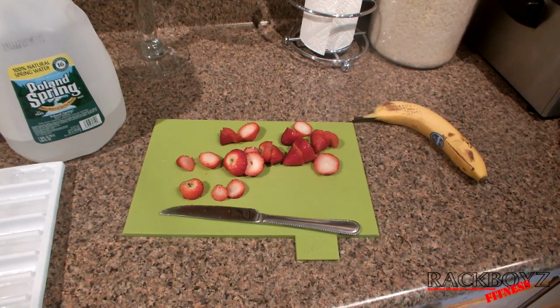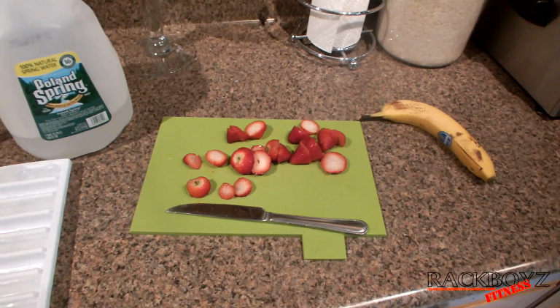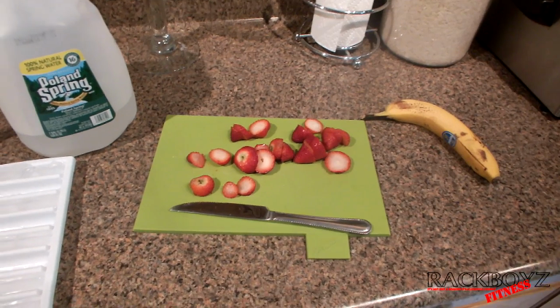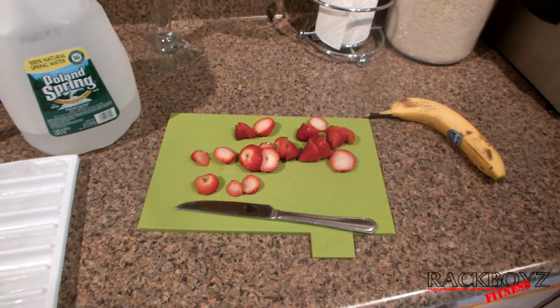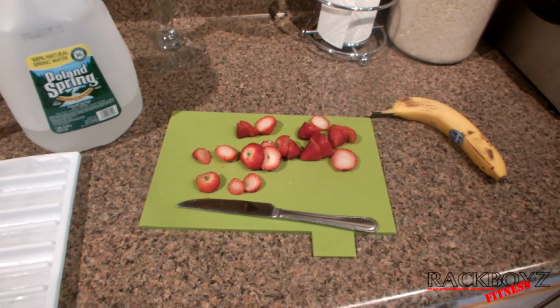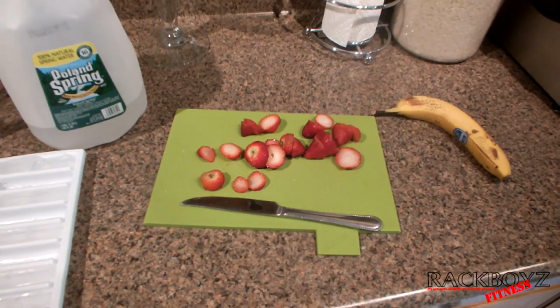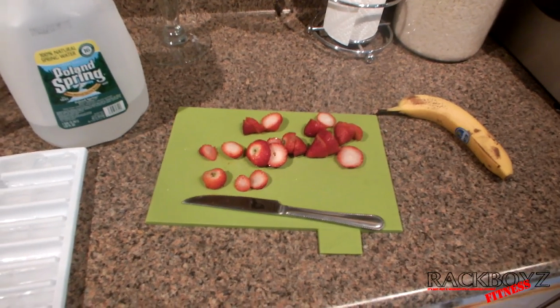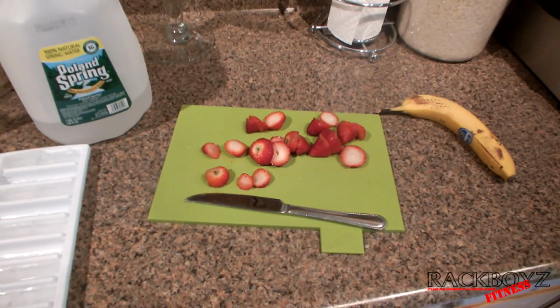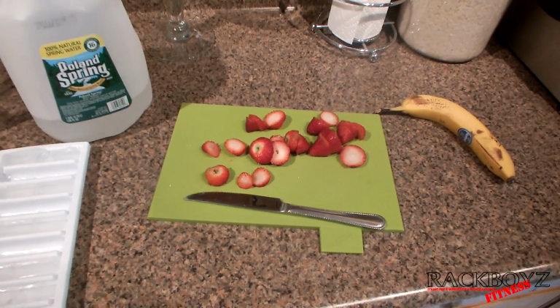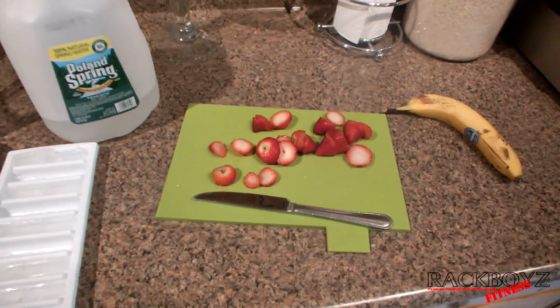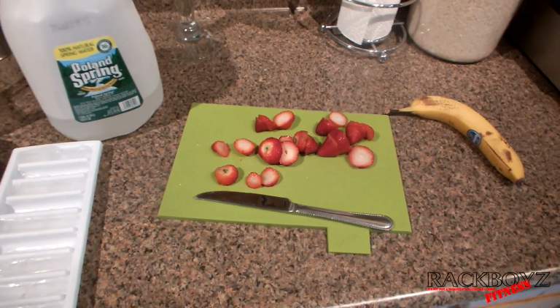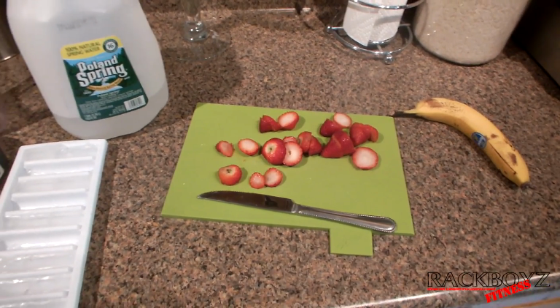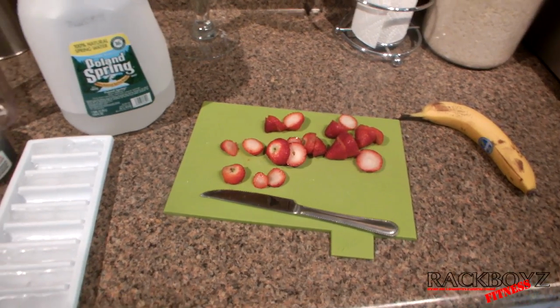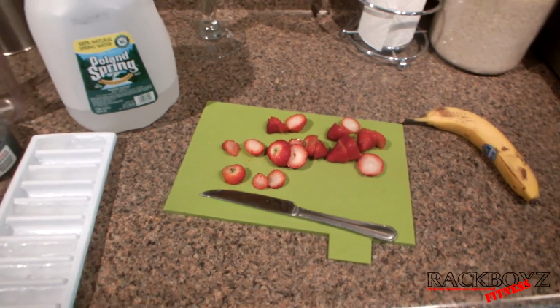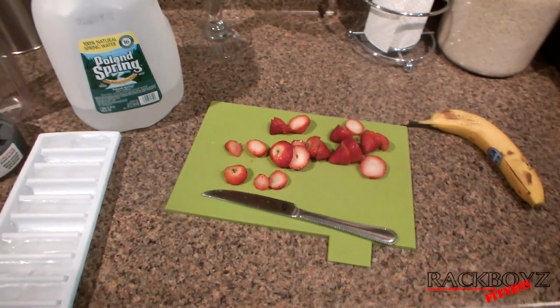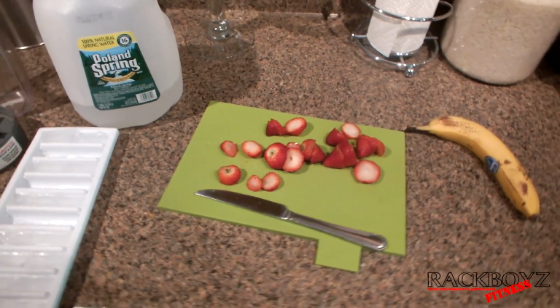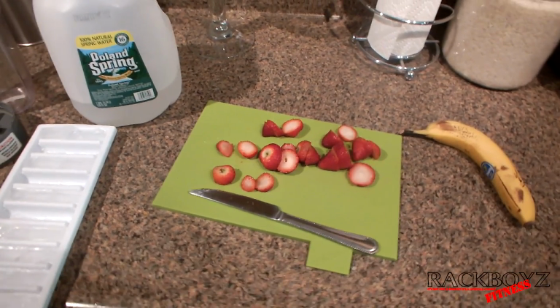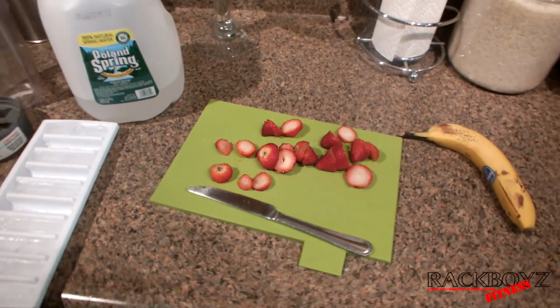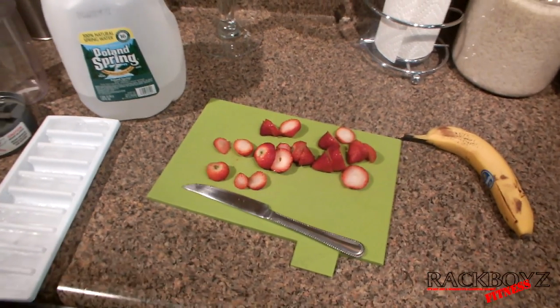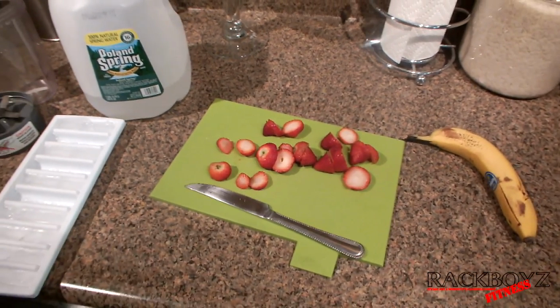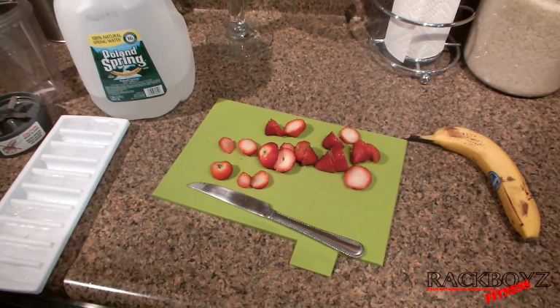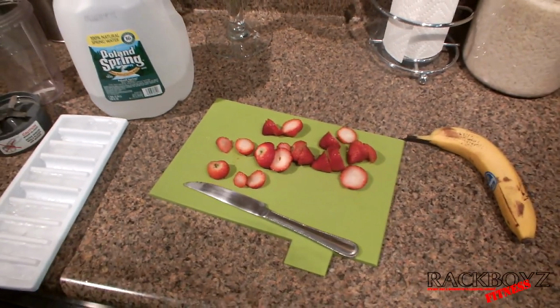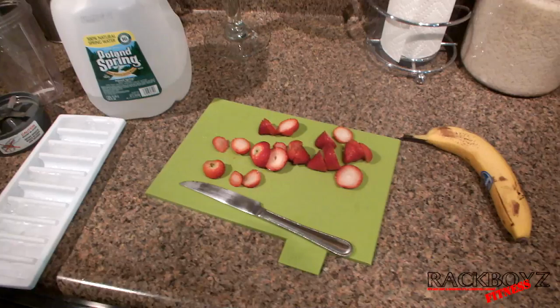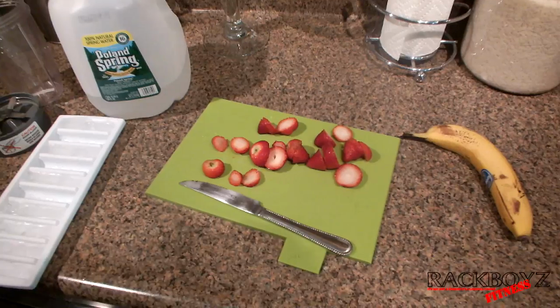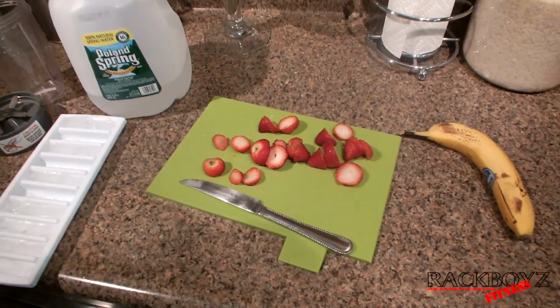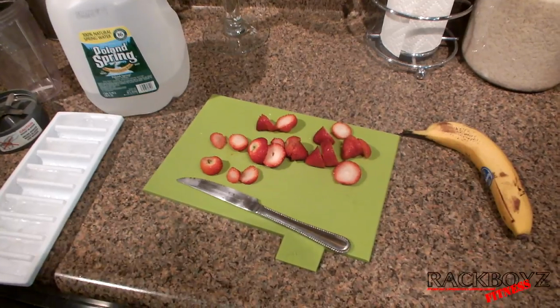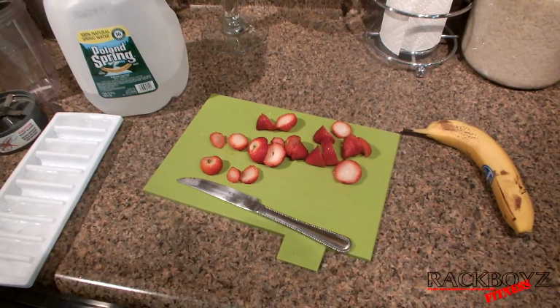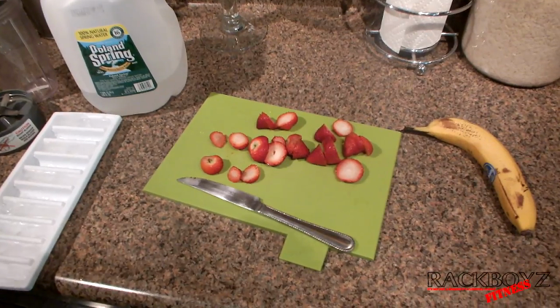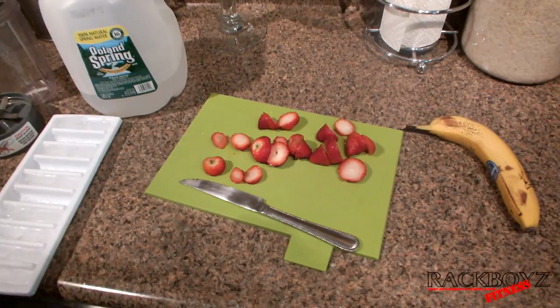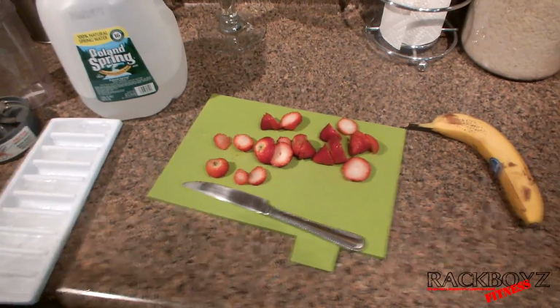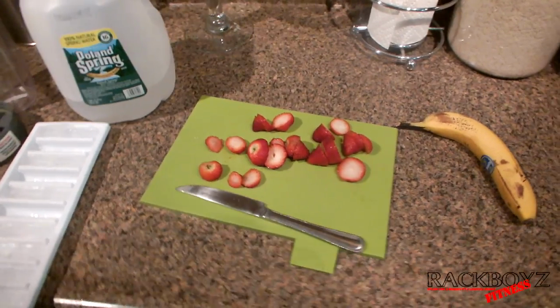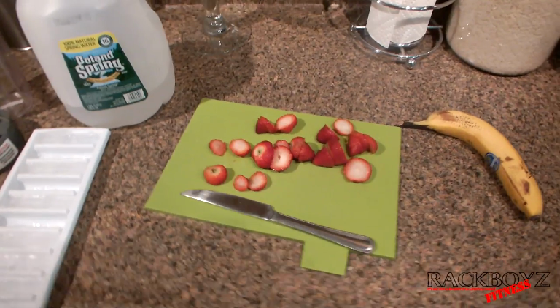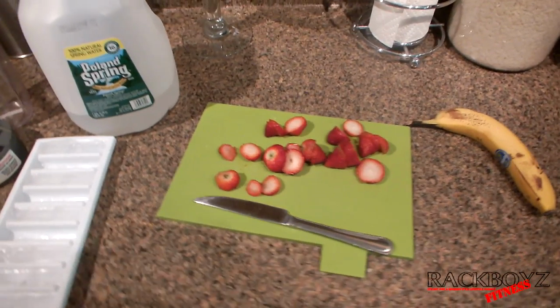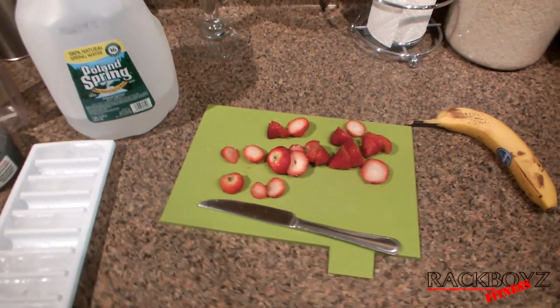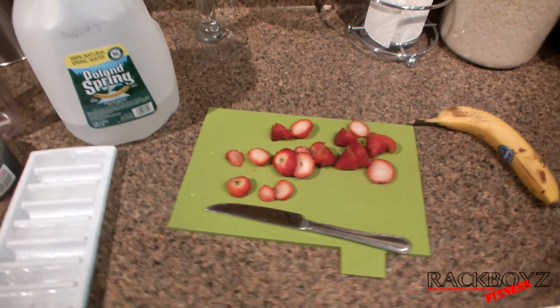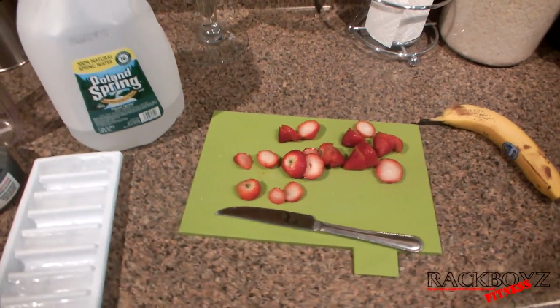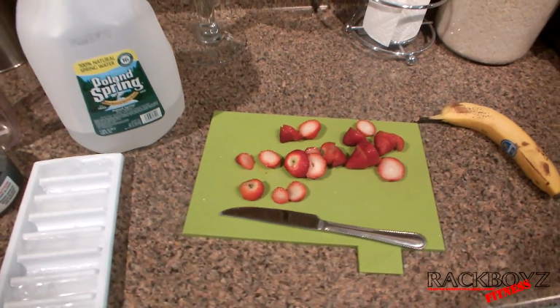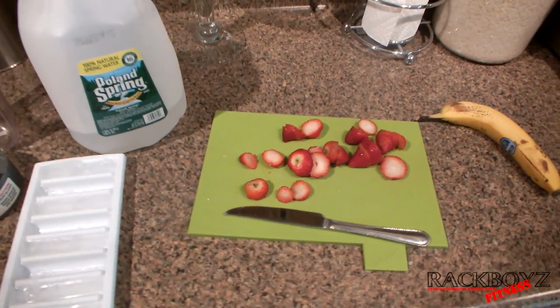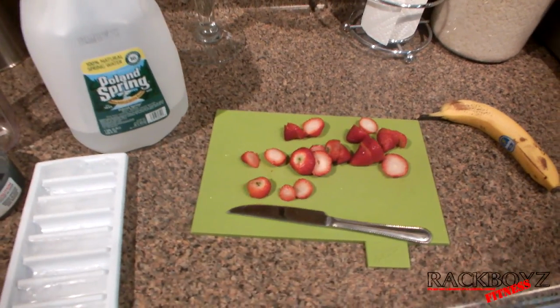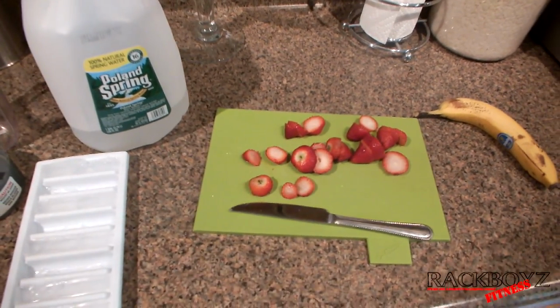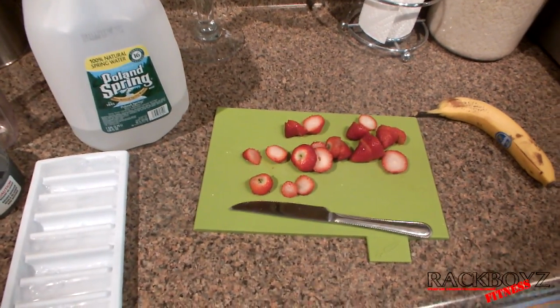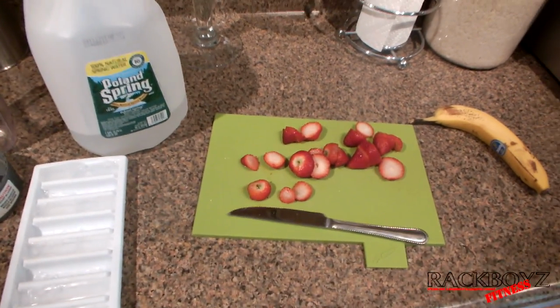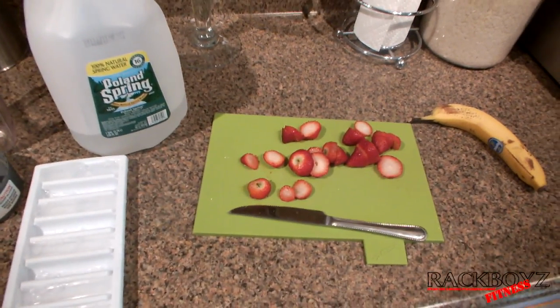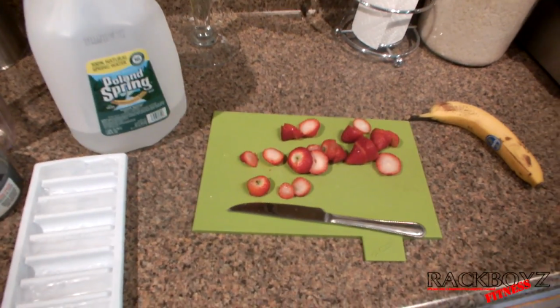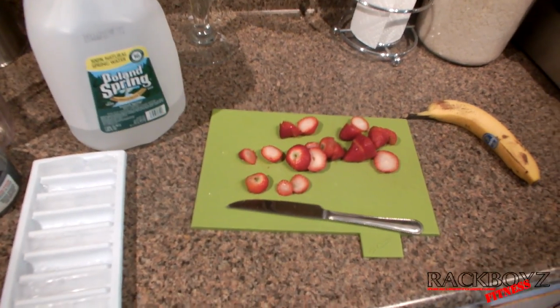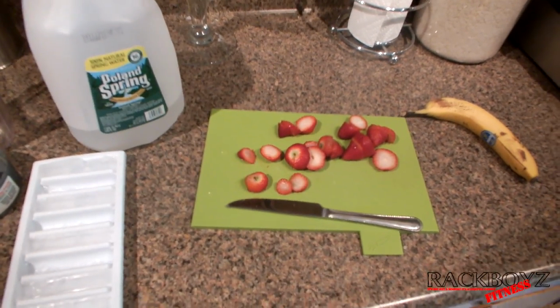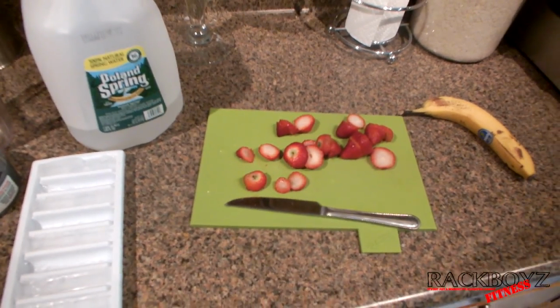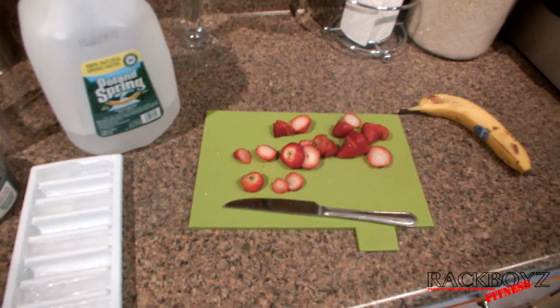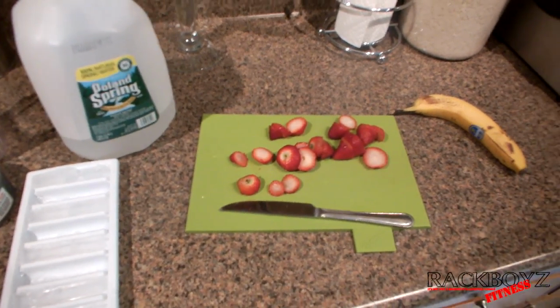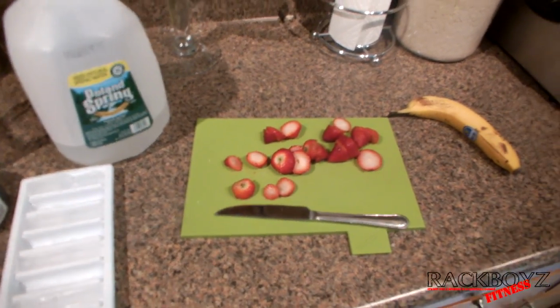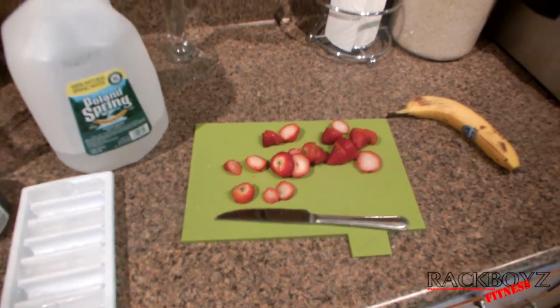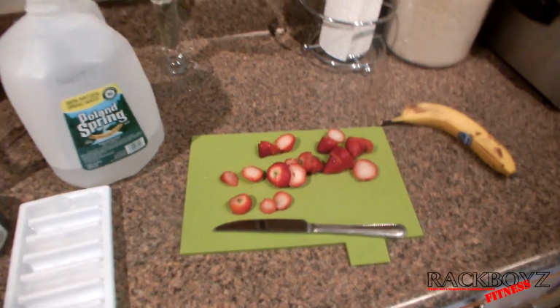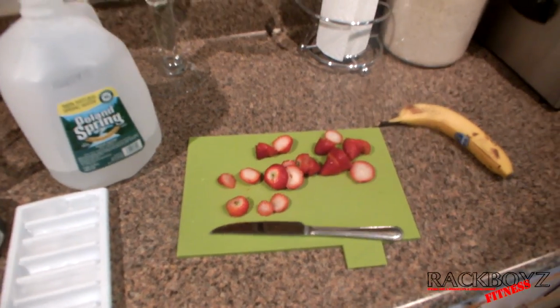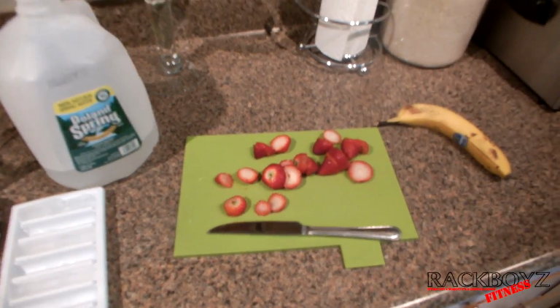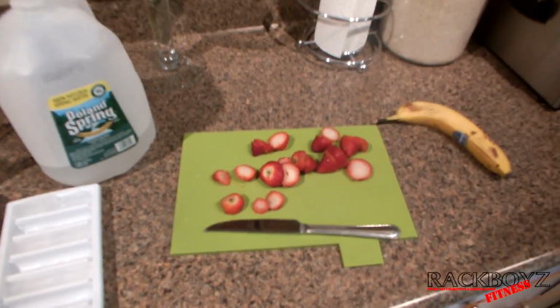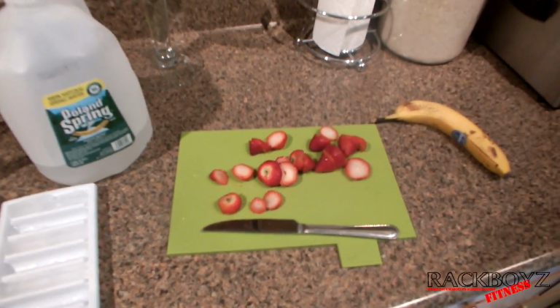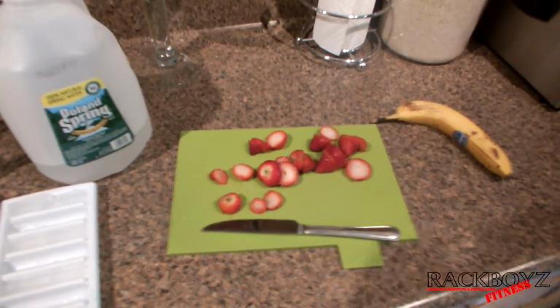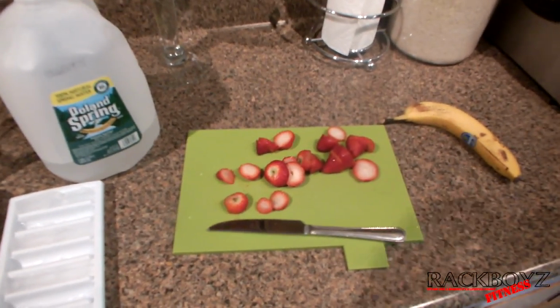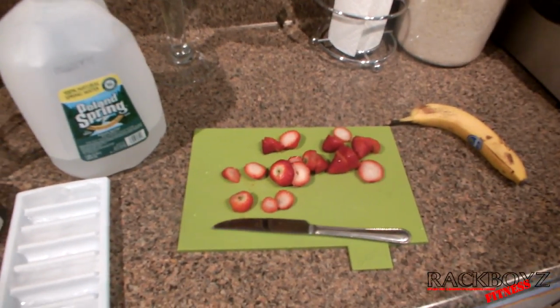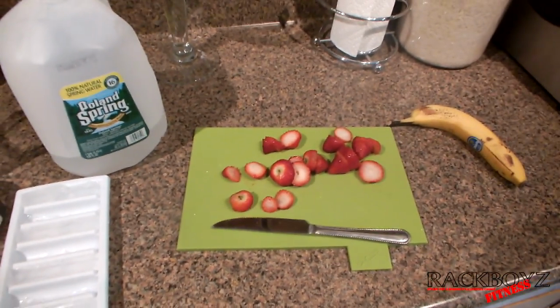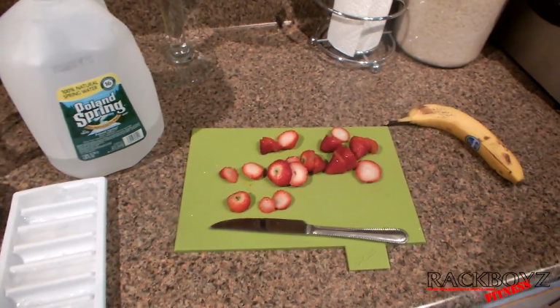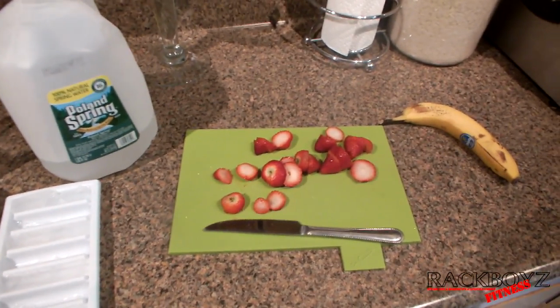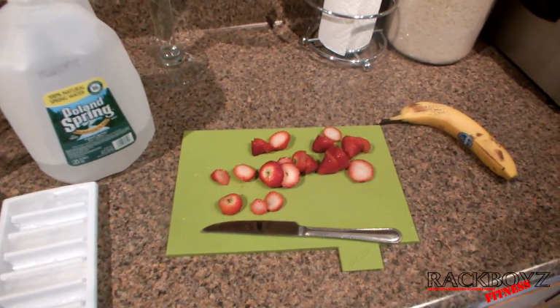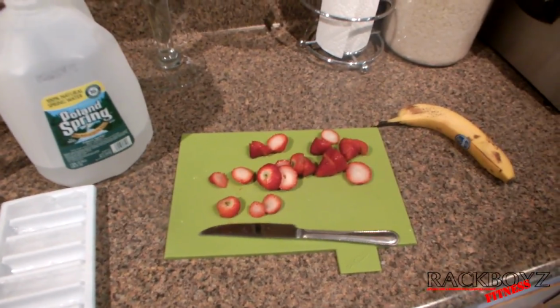What's up everybody, Rackboyz Fitness. I wanted to share a quick recipe with the Nutribullet with you guys.